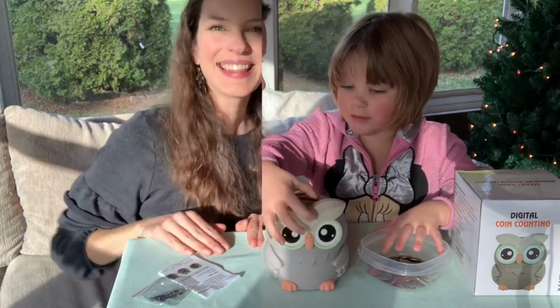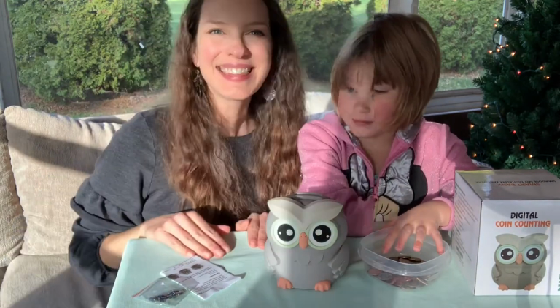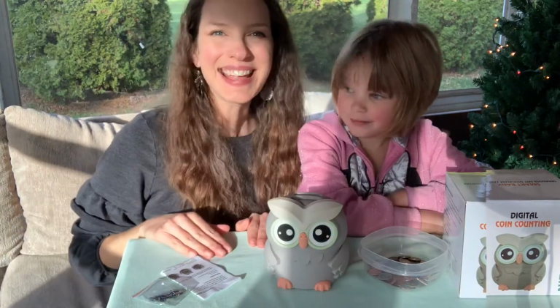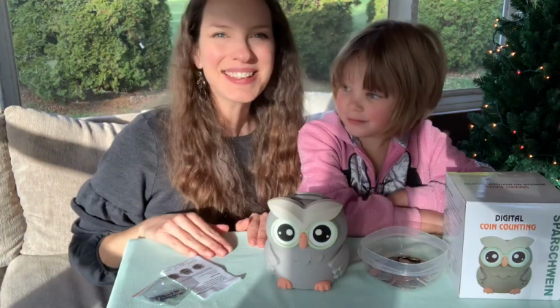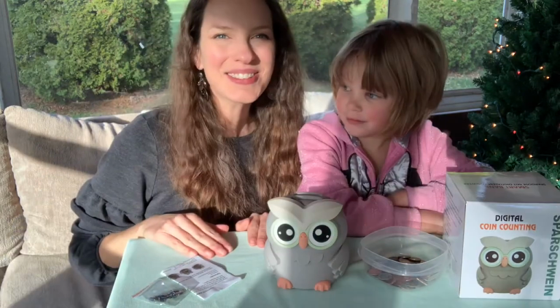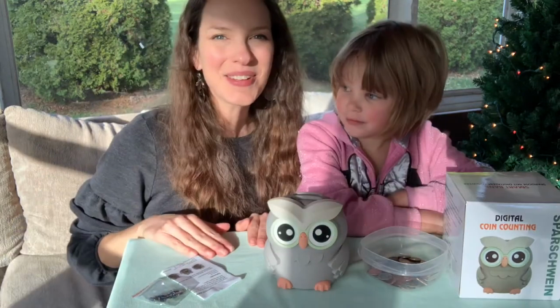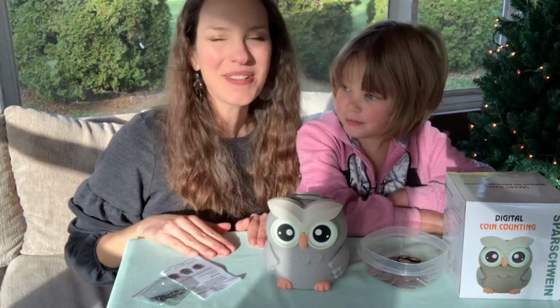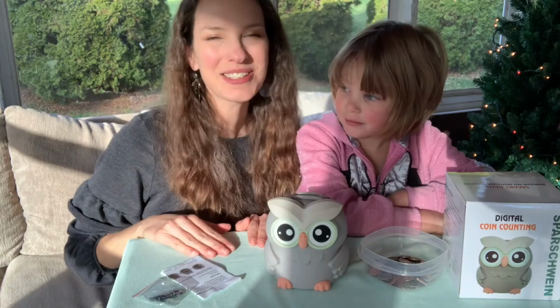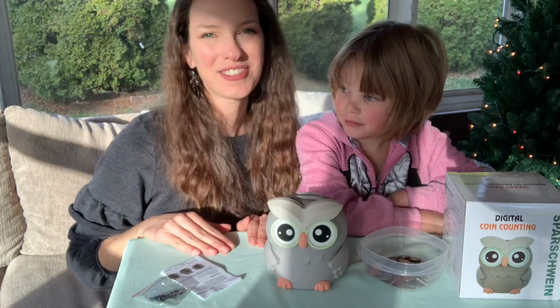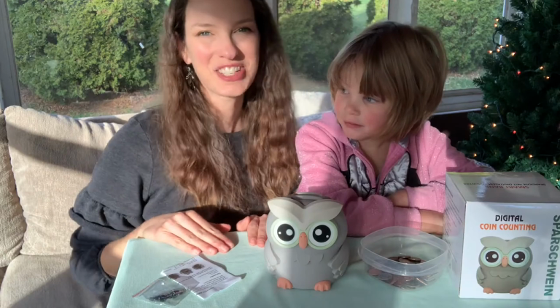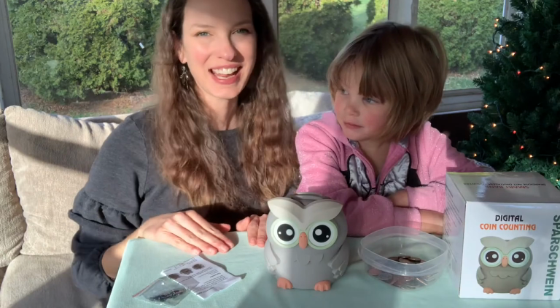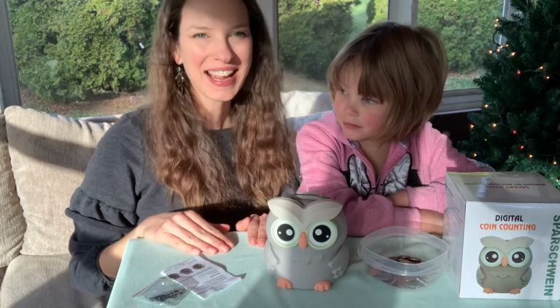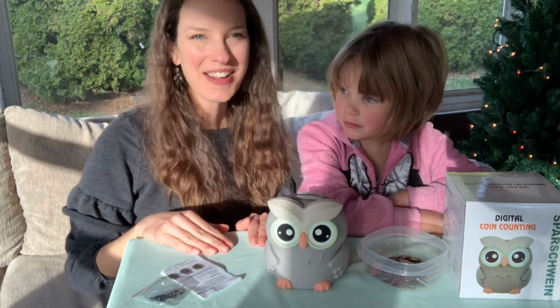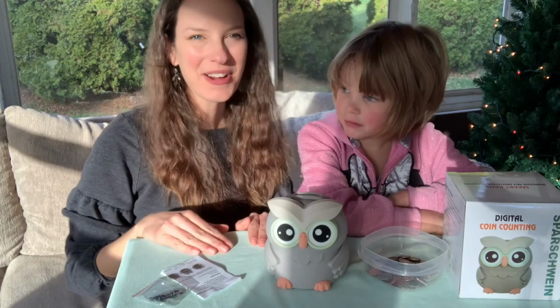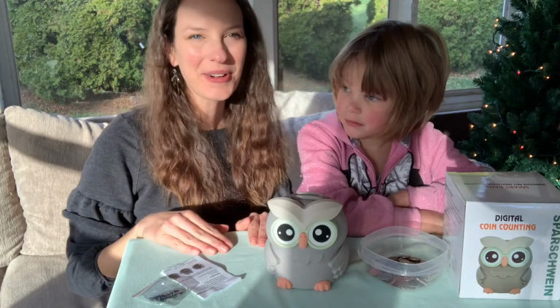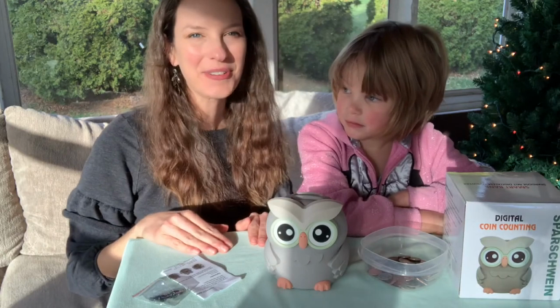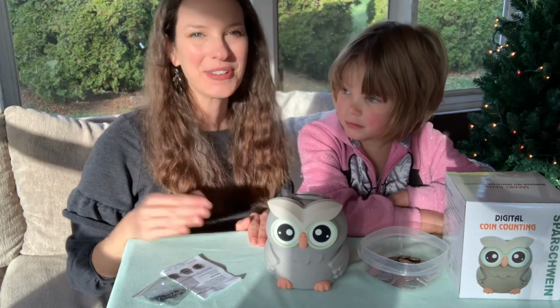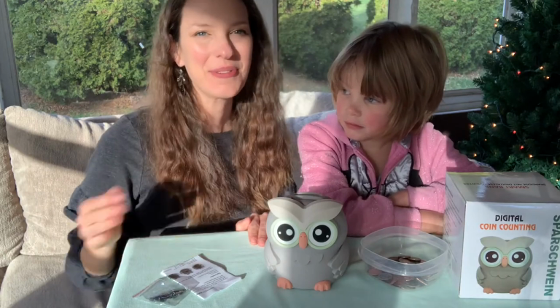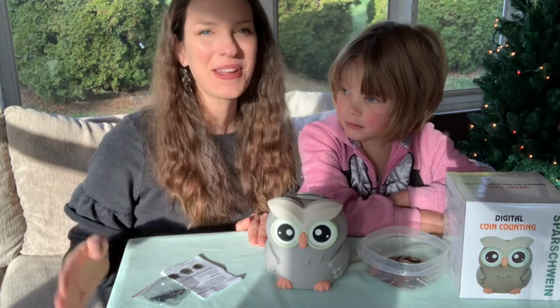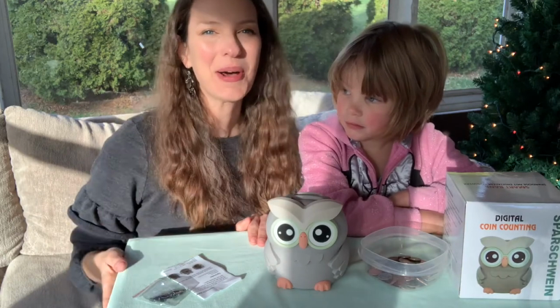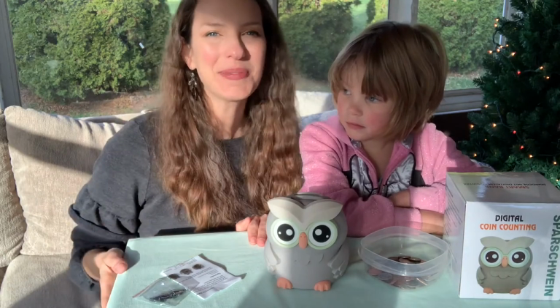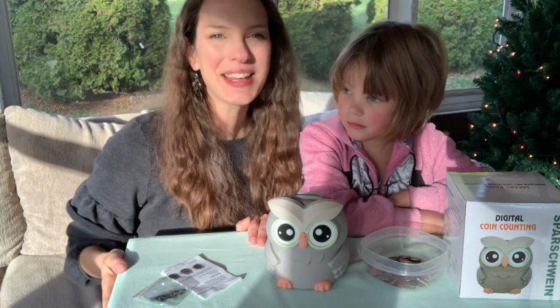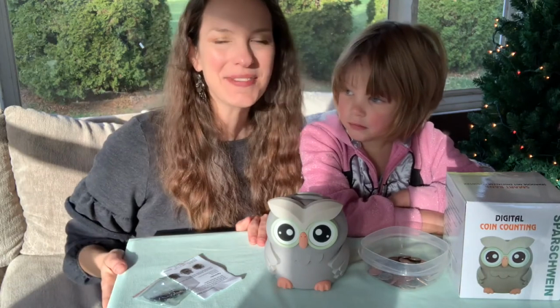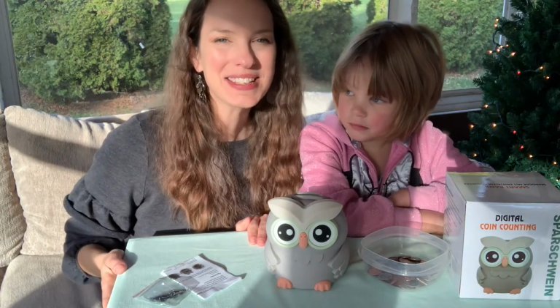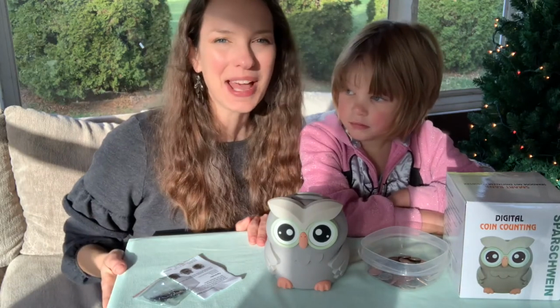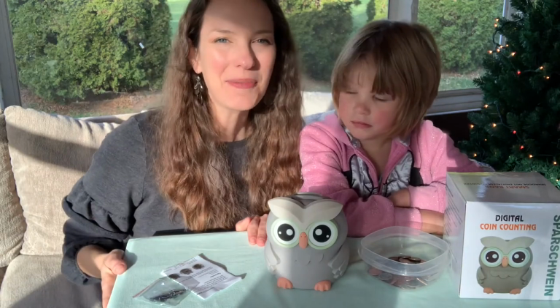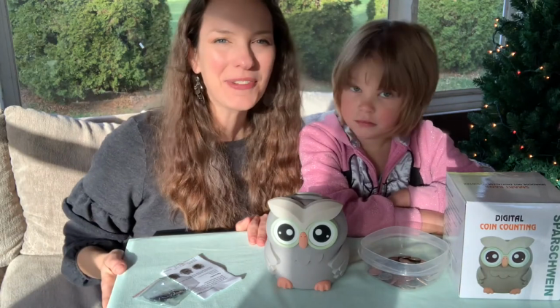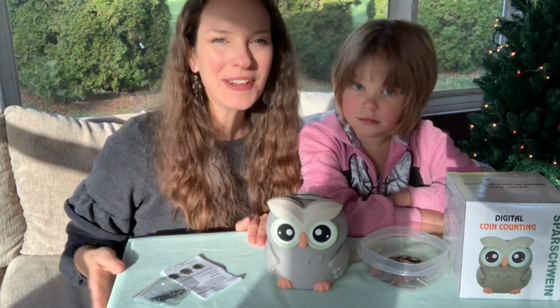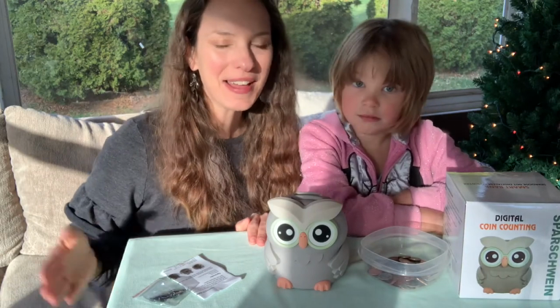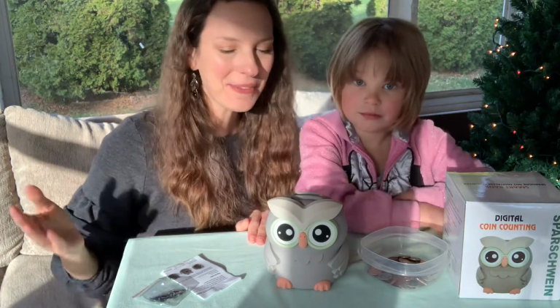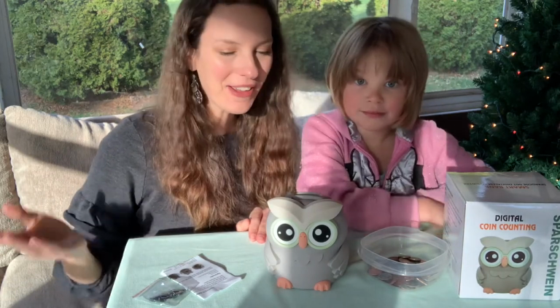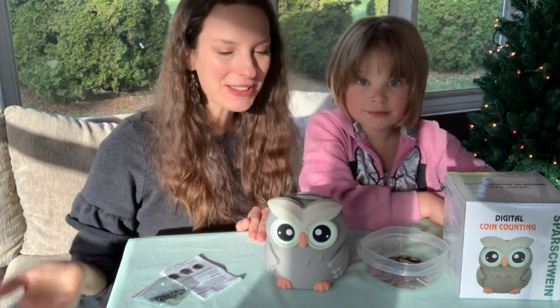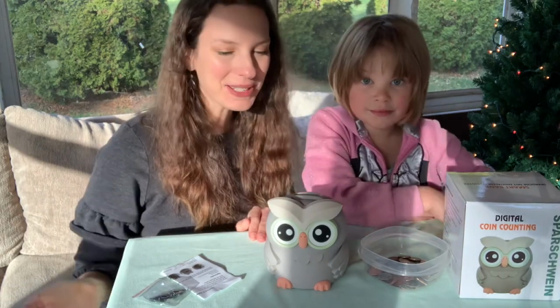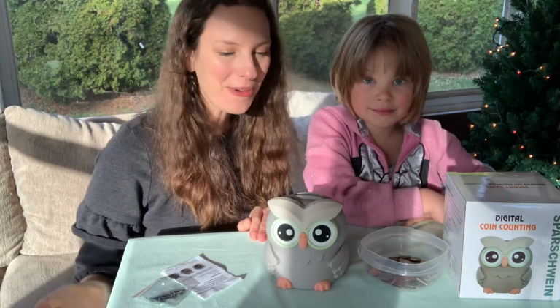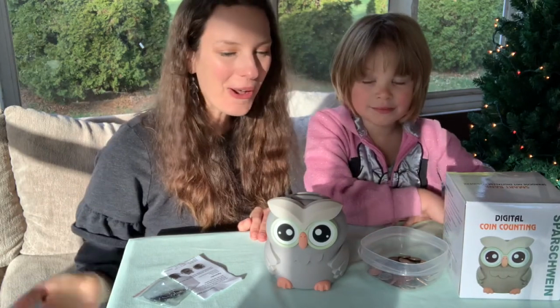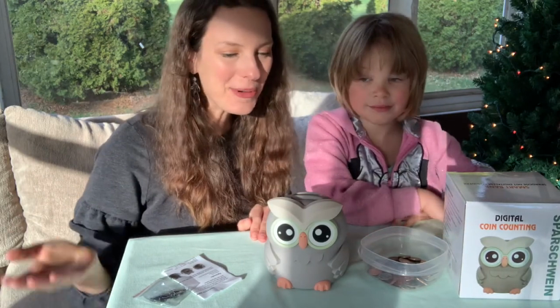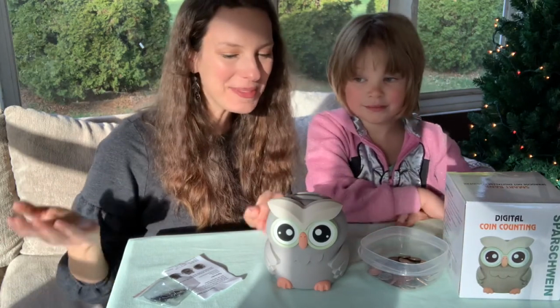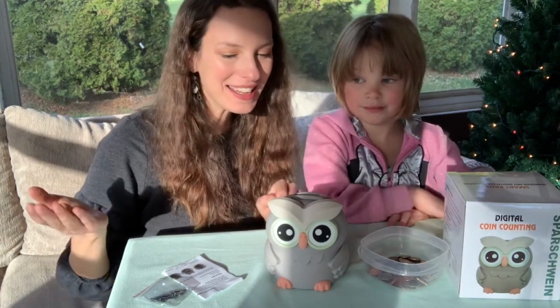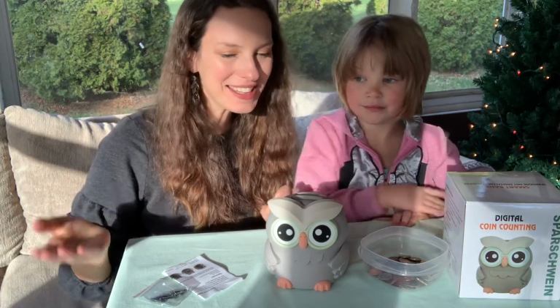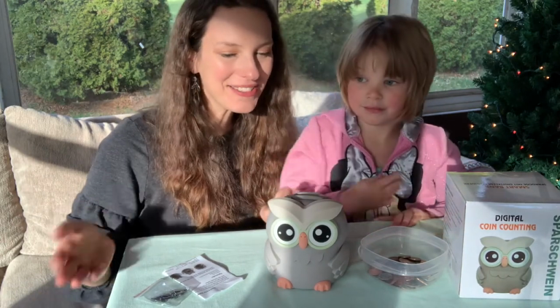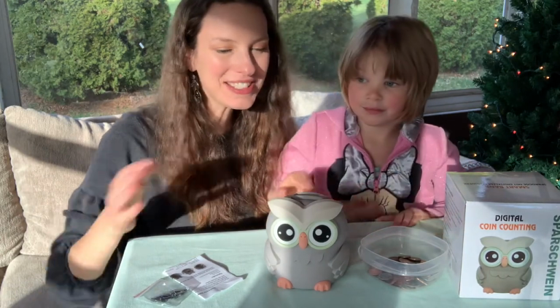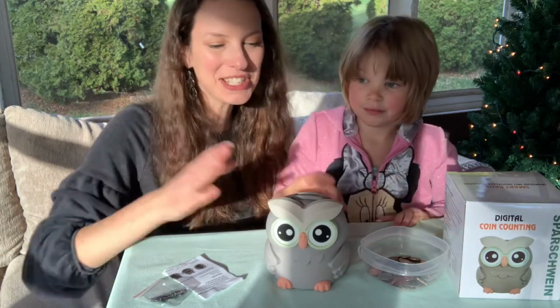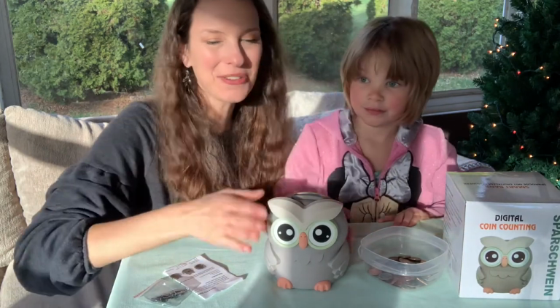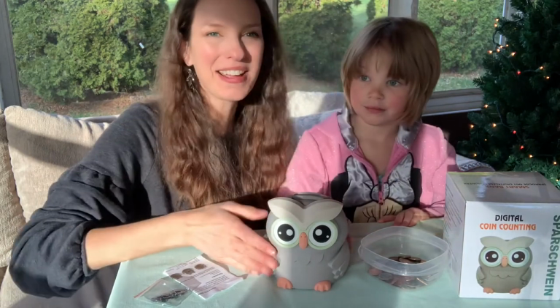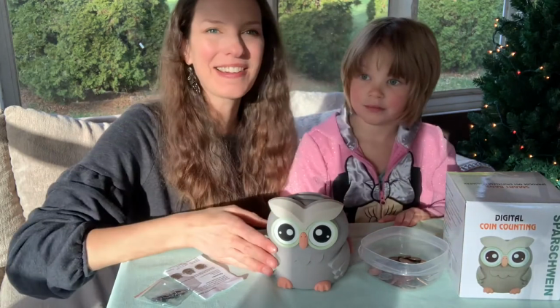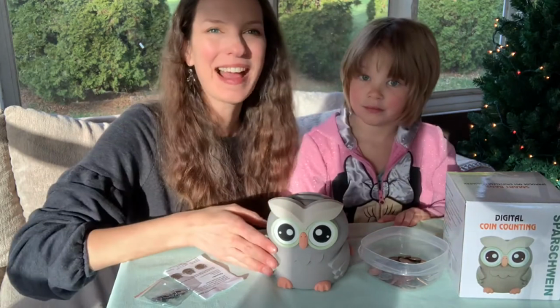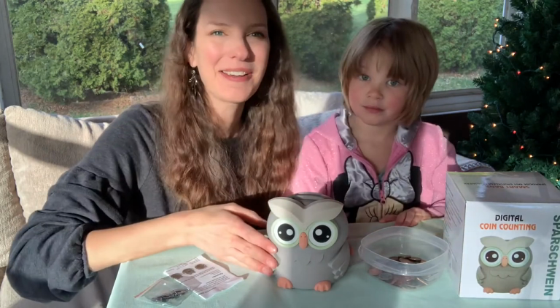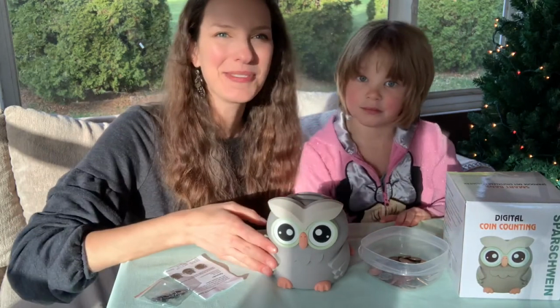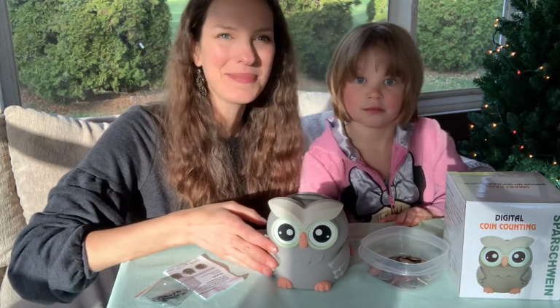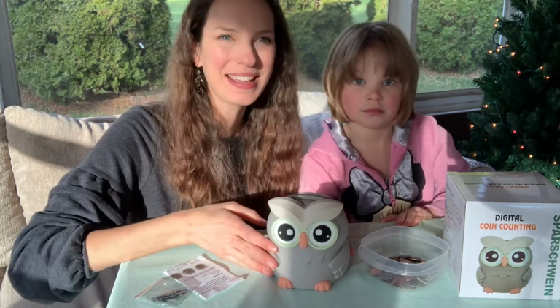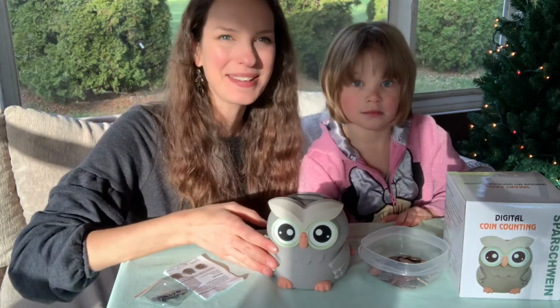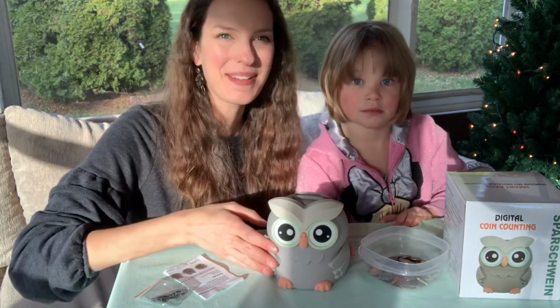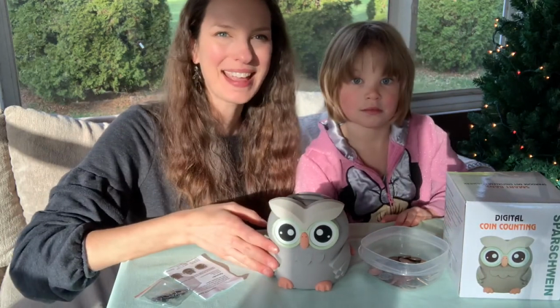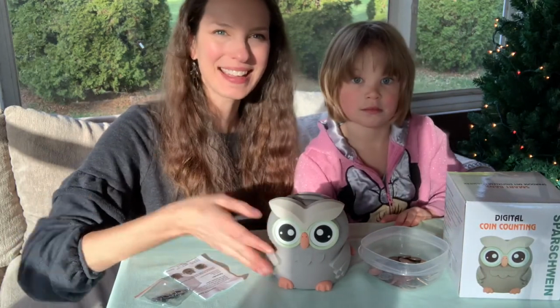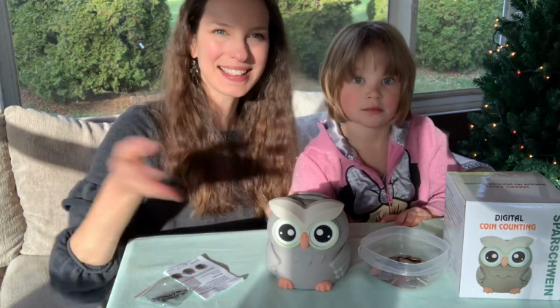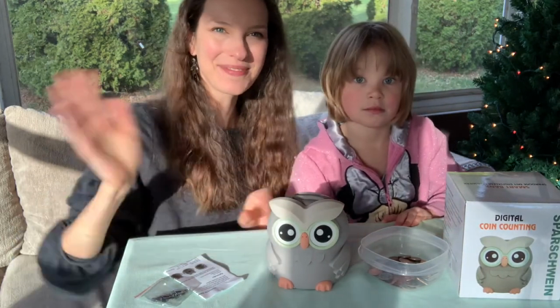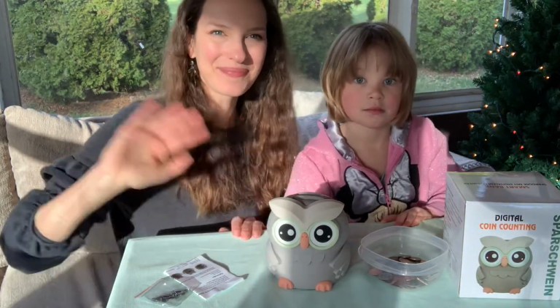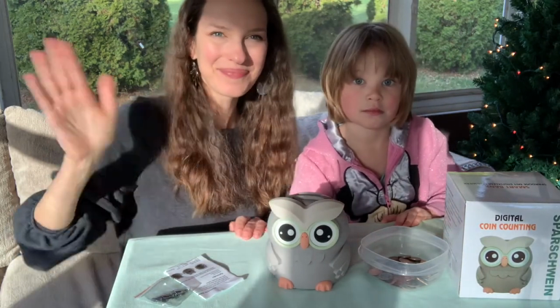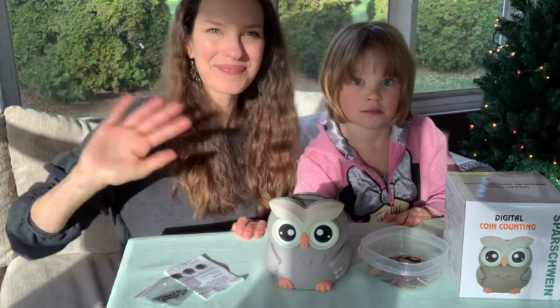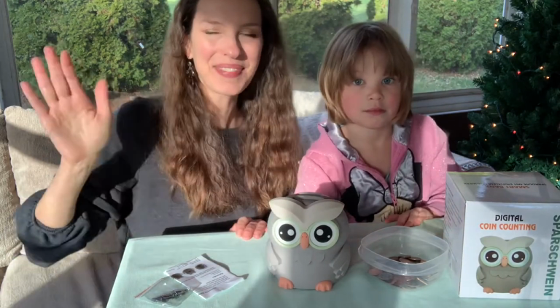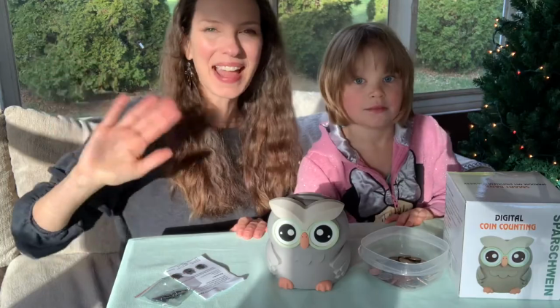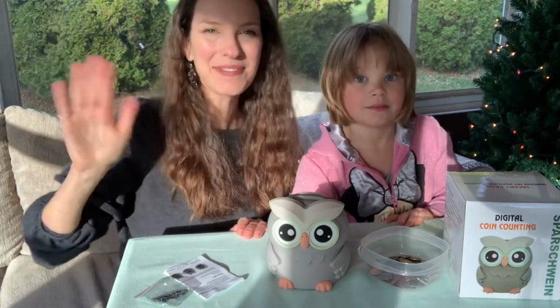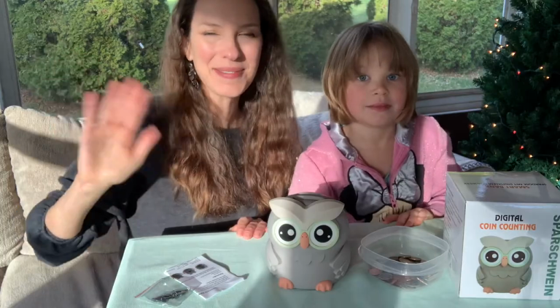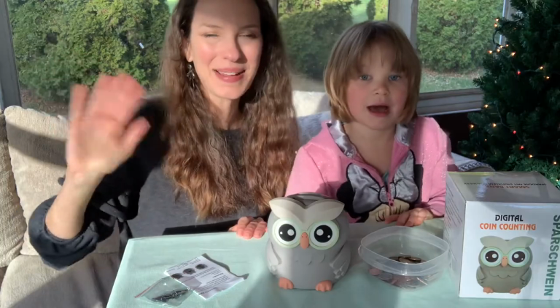Thank you so much for checking out our review. We hope that it was helpful and we also hope that you enjoy your owl piggy bank. Bye everybody!